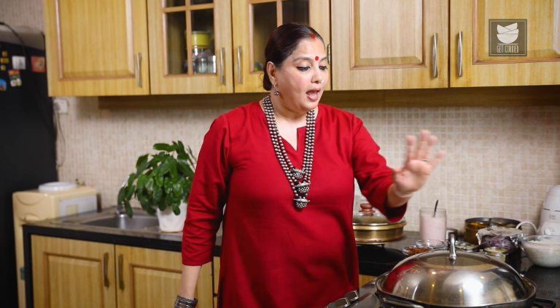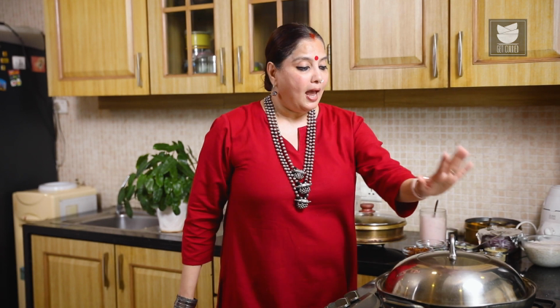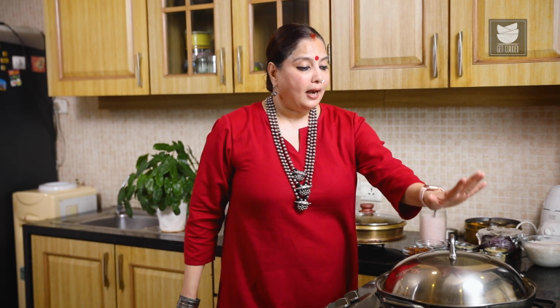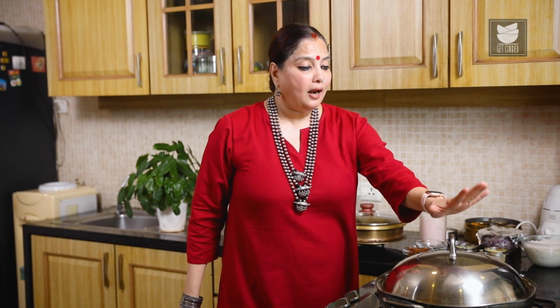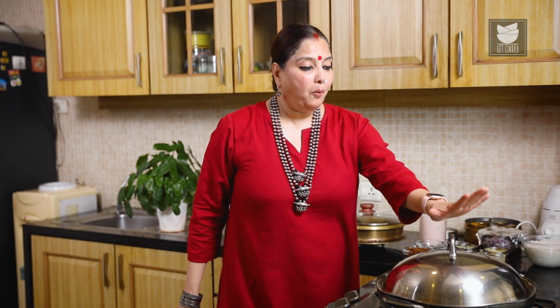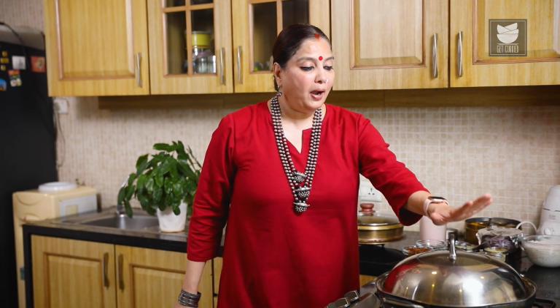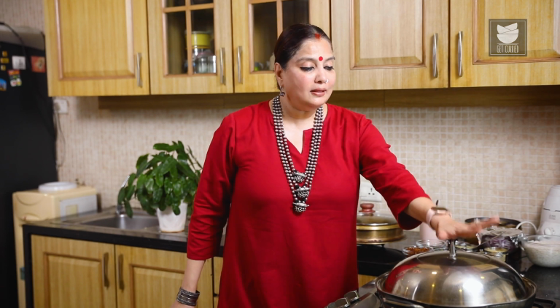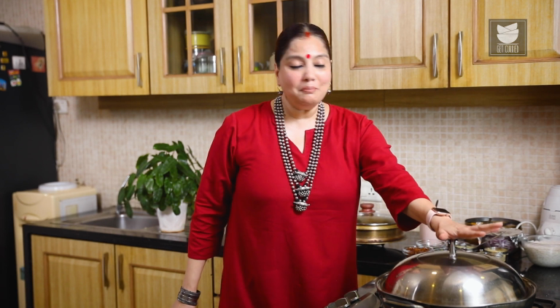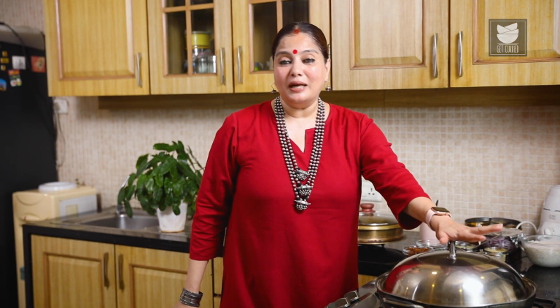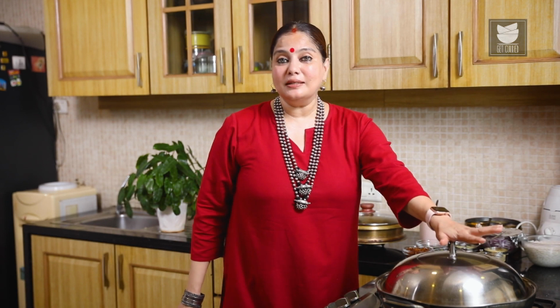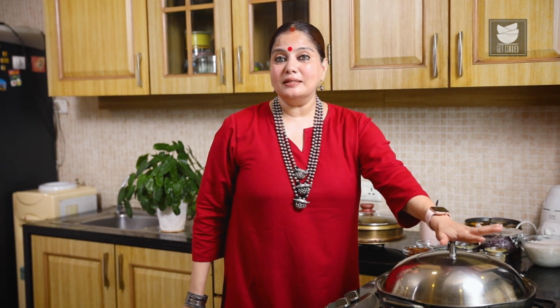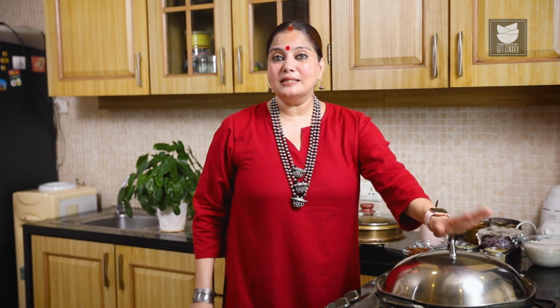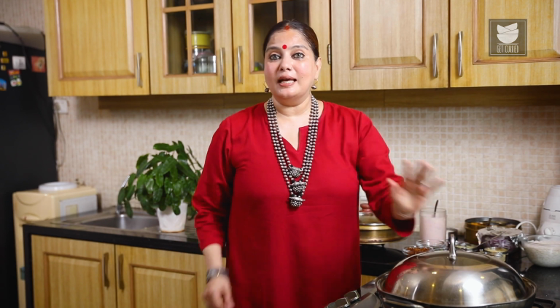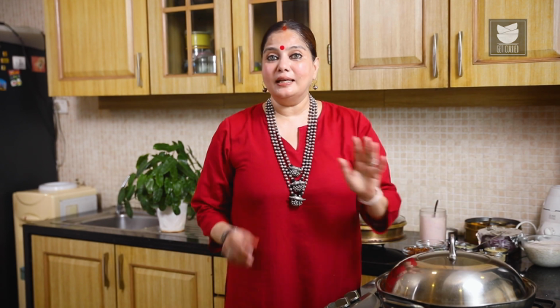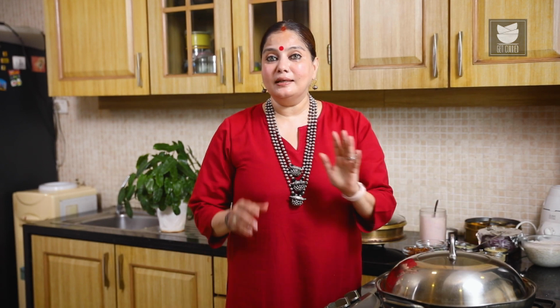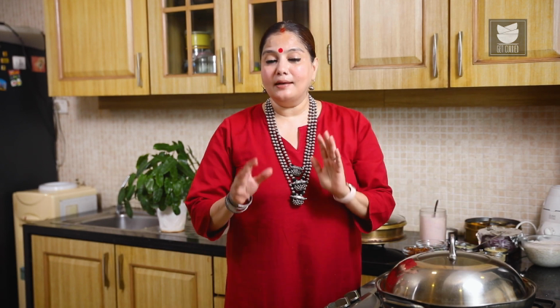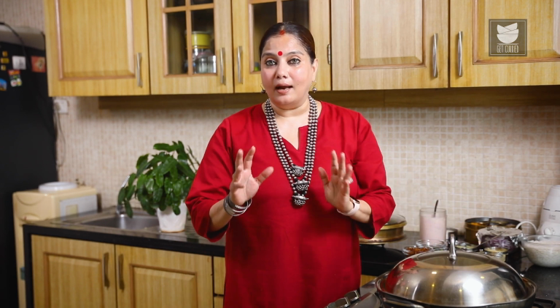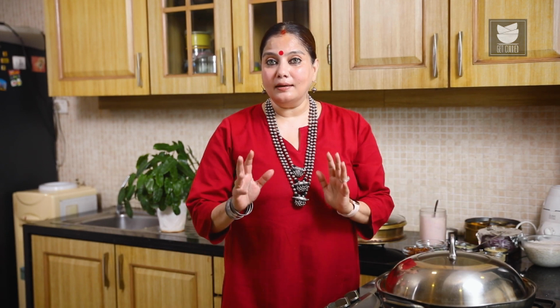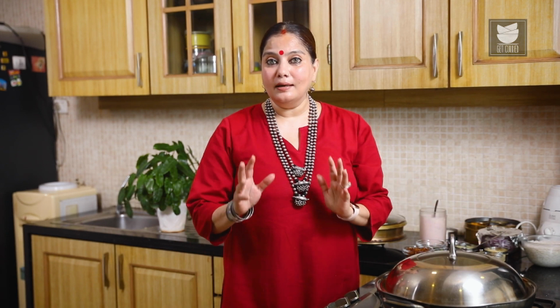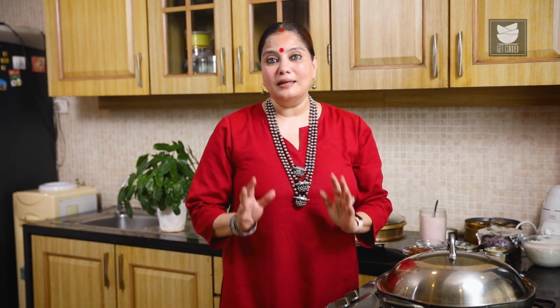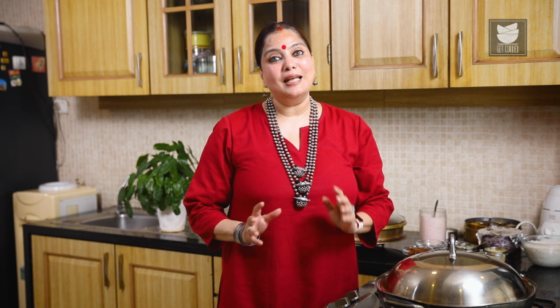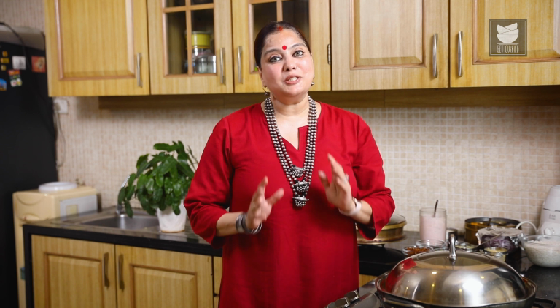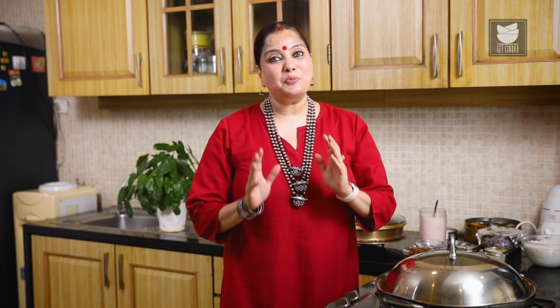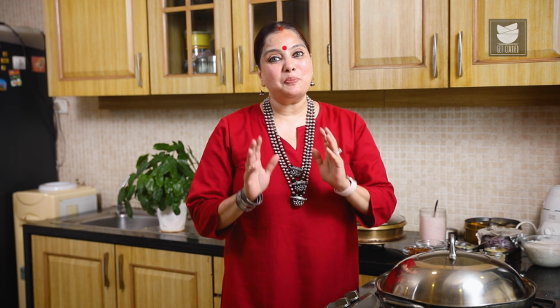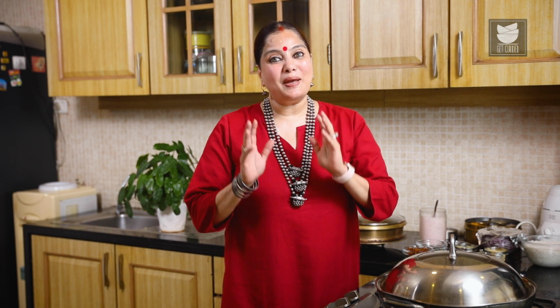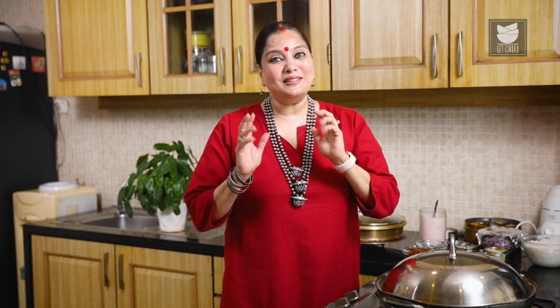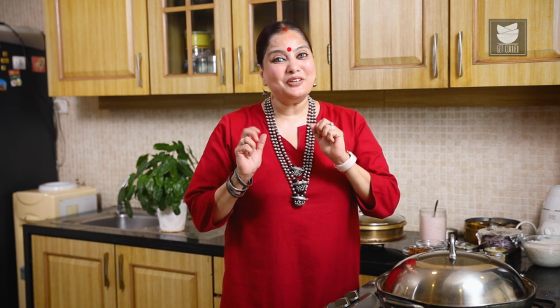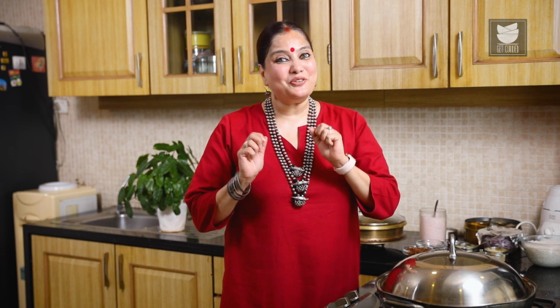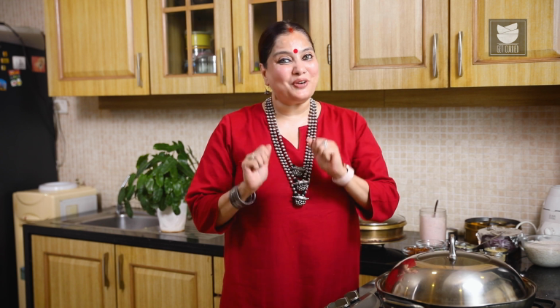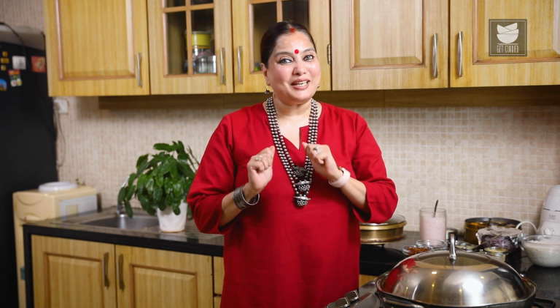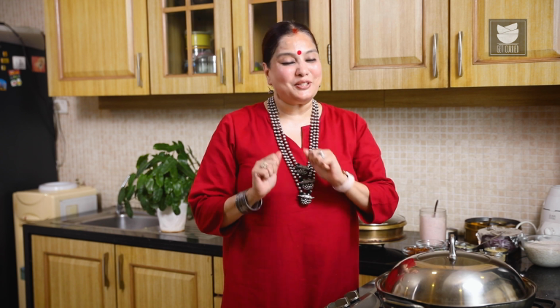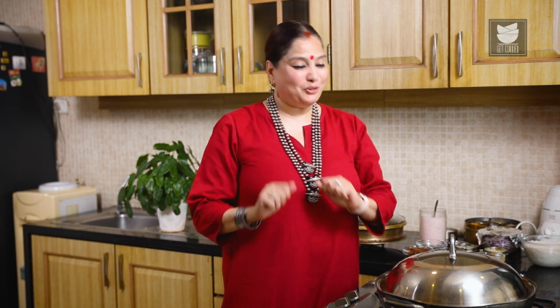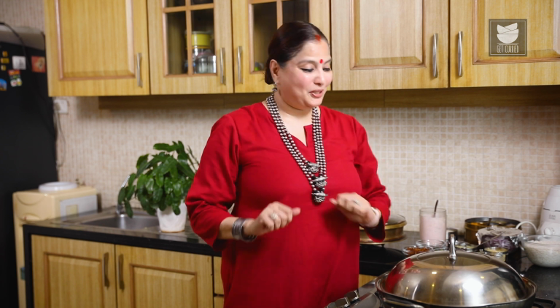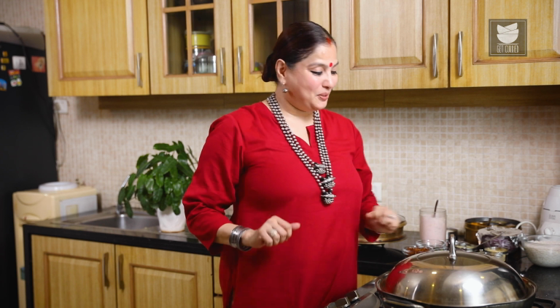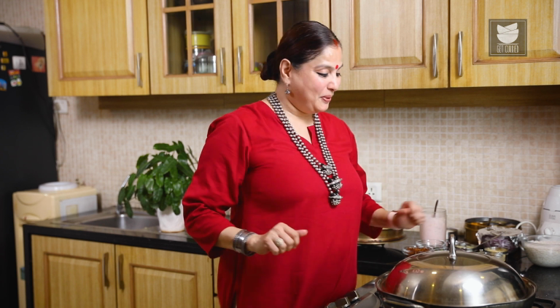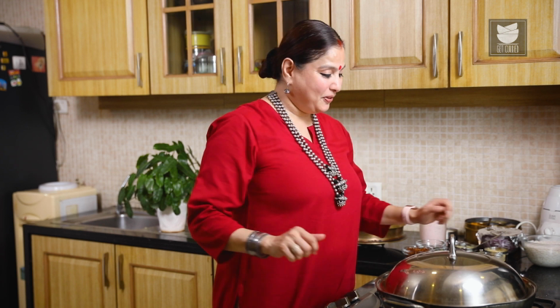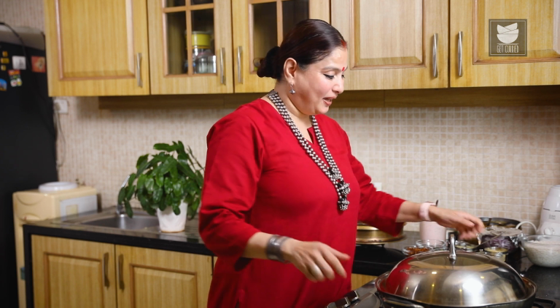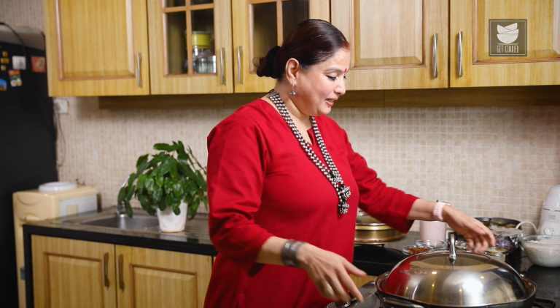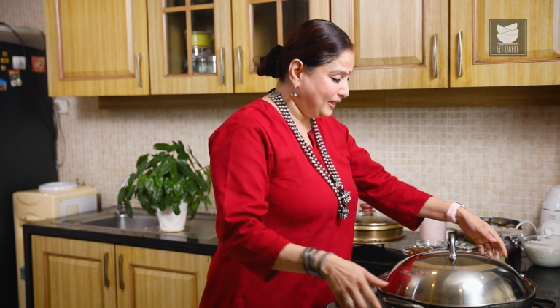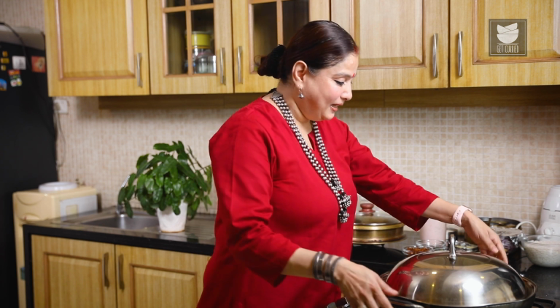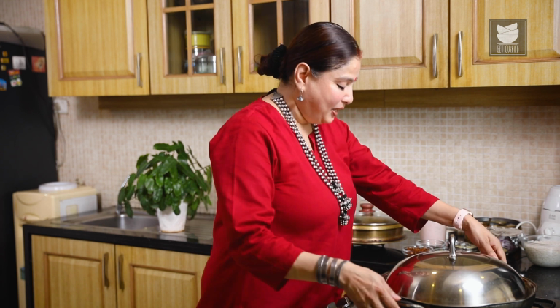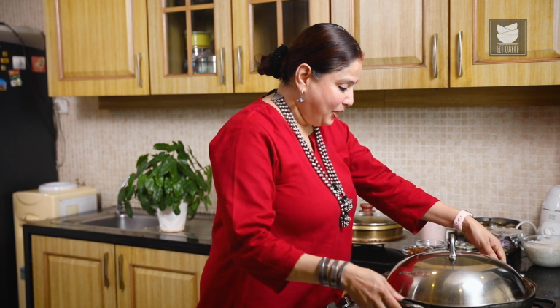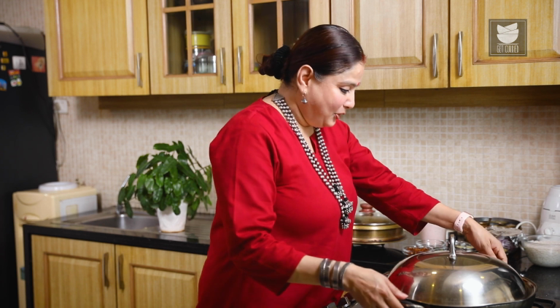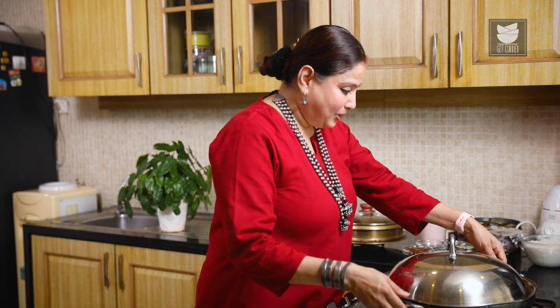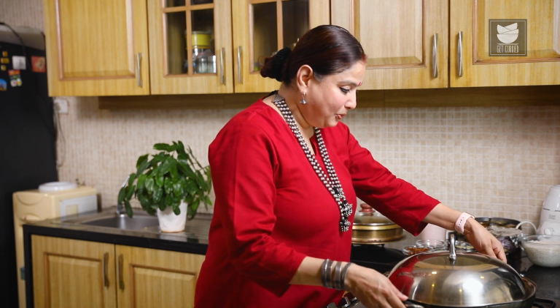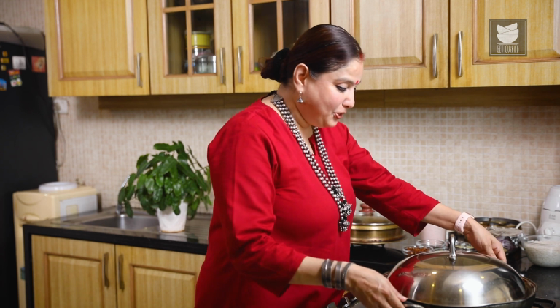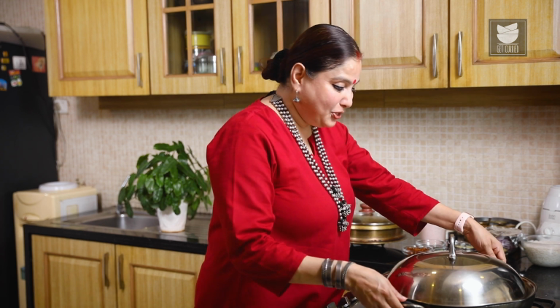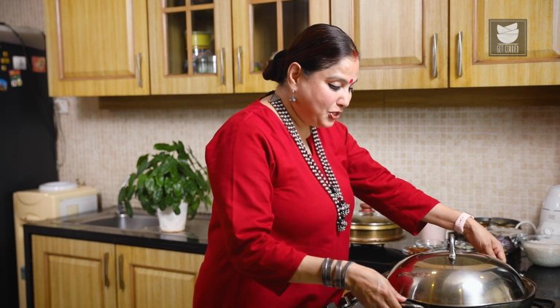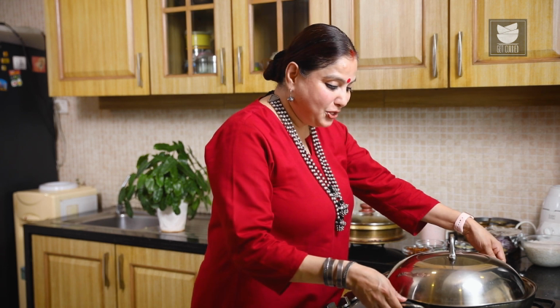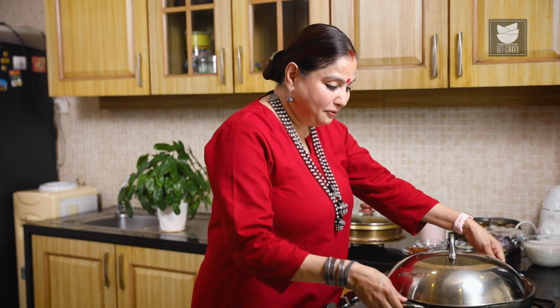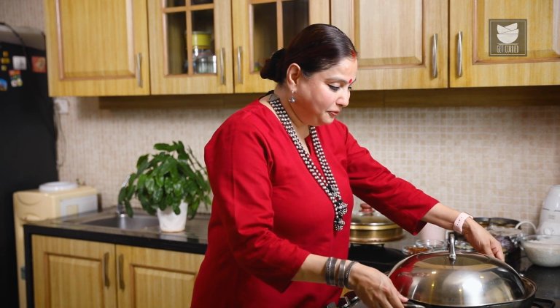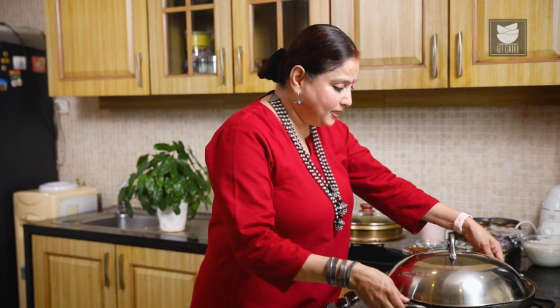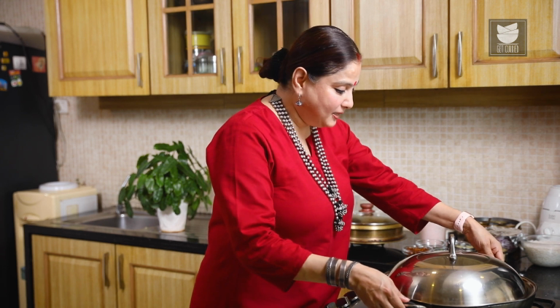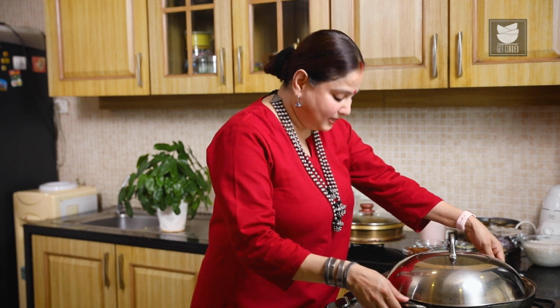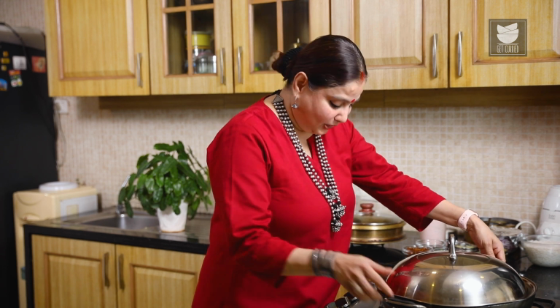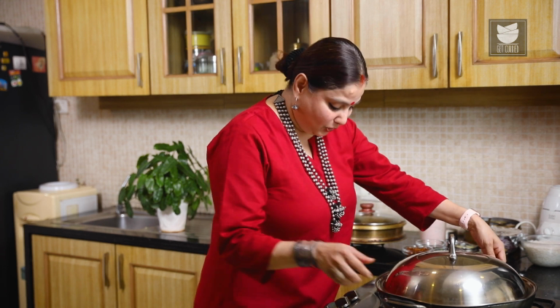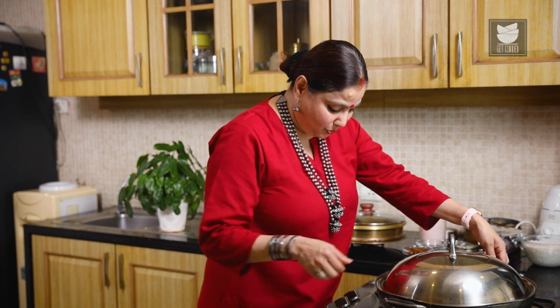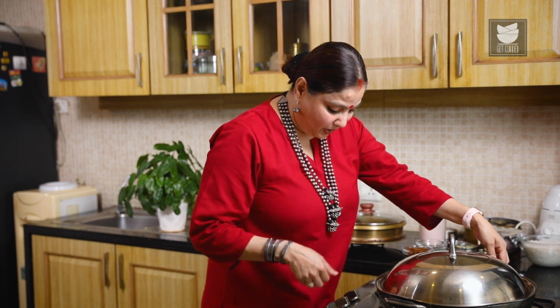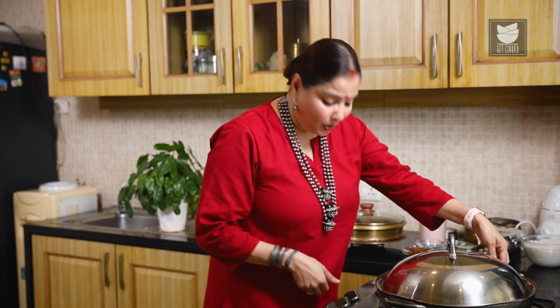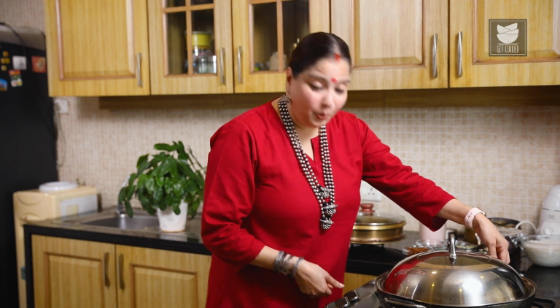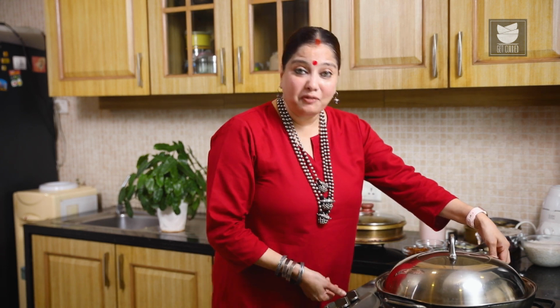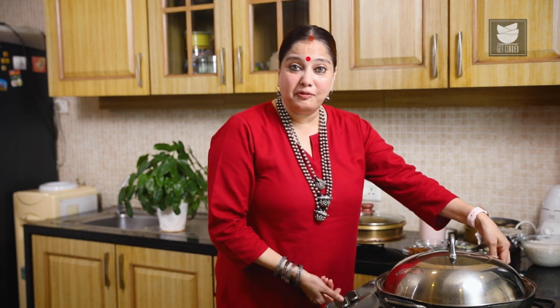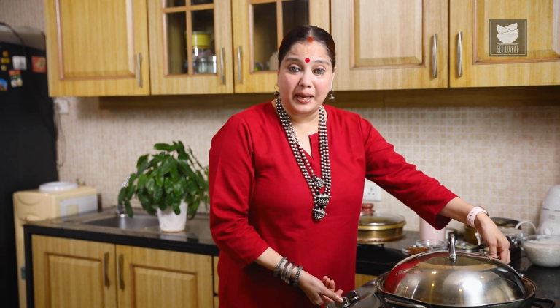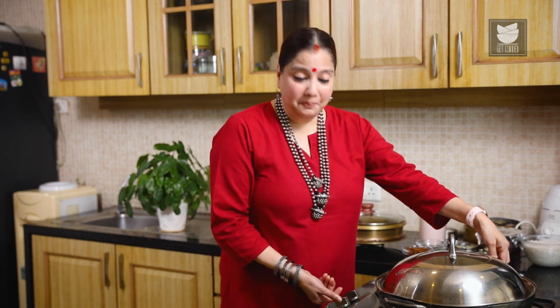Let's cover this and cook it on a medium to low flame till the Mutton is done. And now while the Mutton is getting done, let's prepare the Rice for this Biryani.